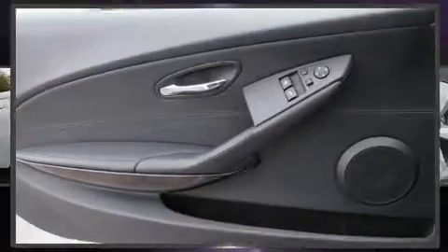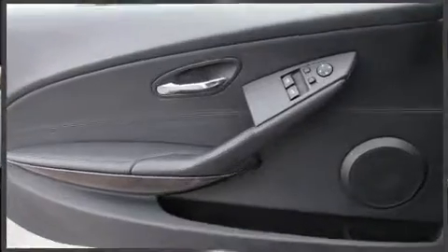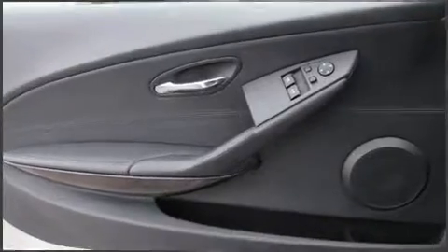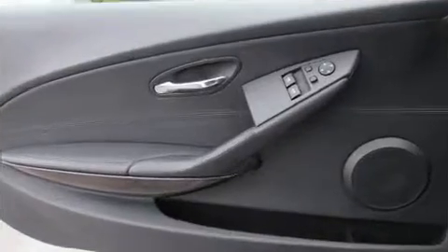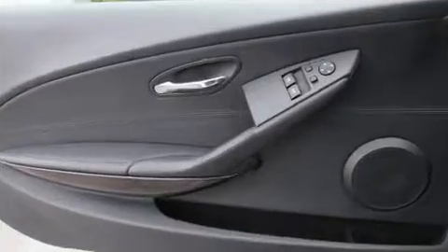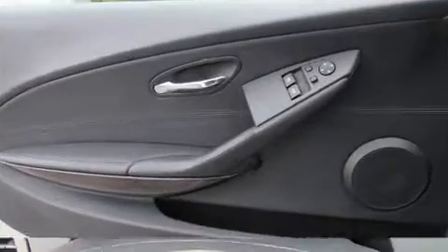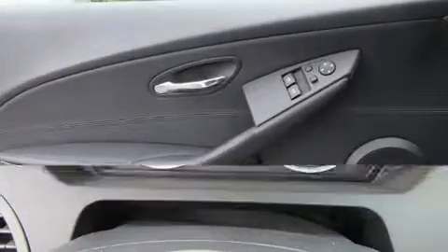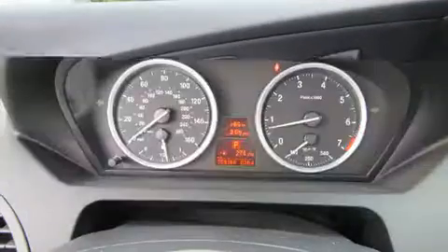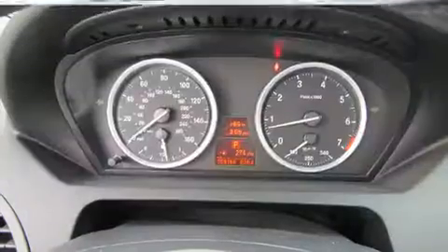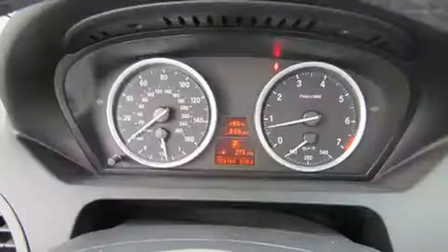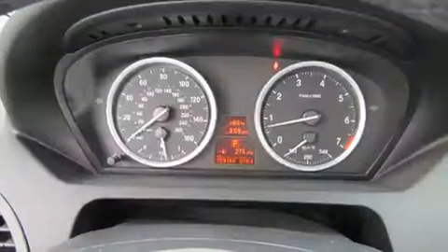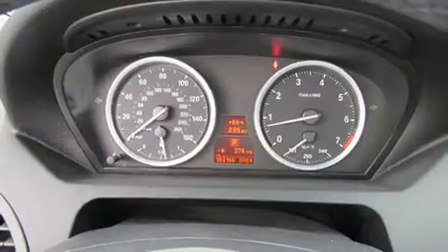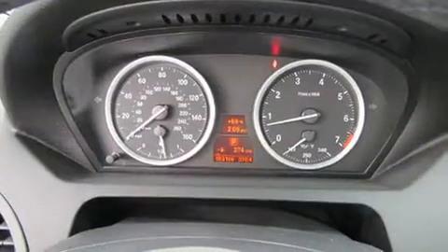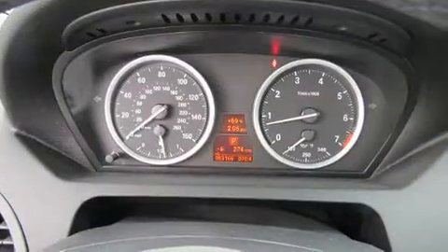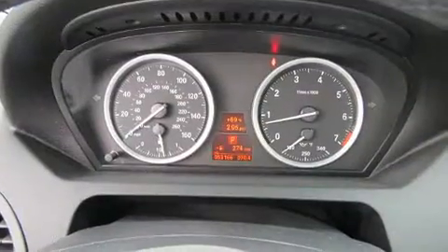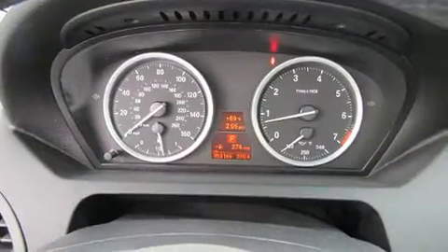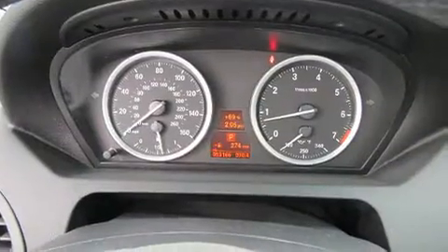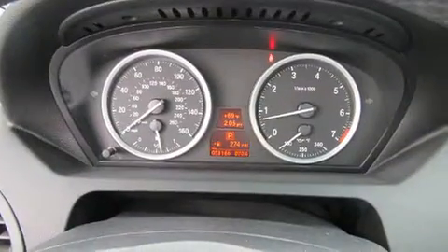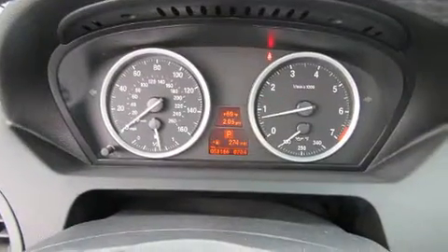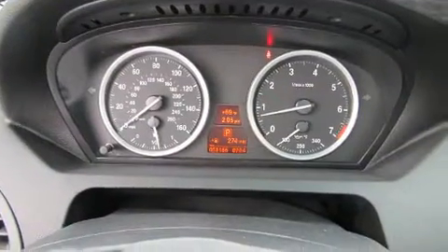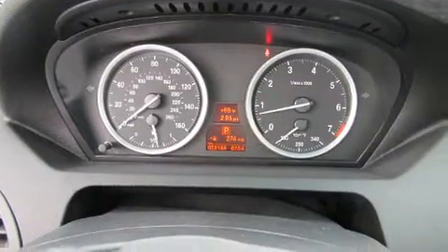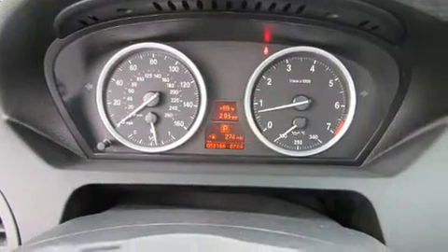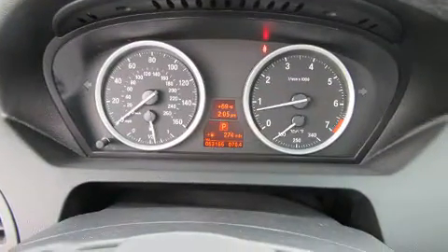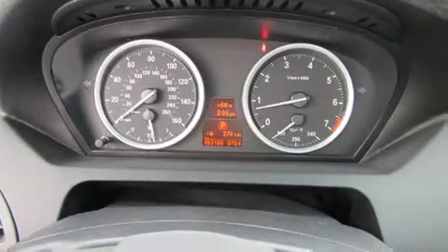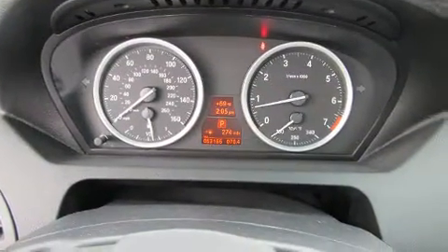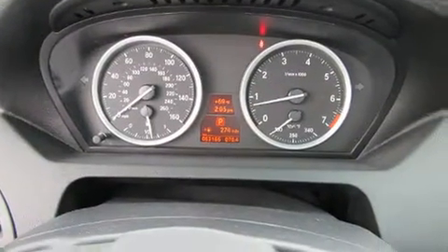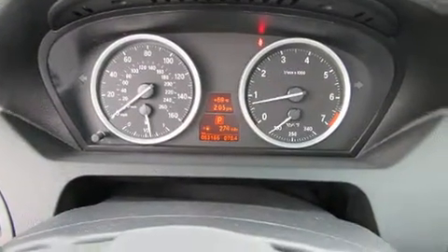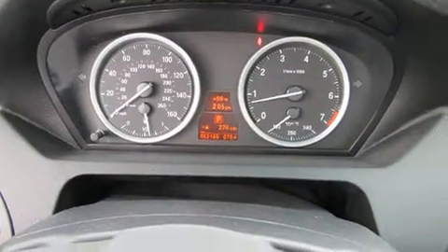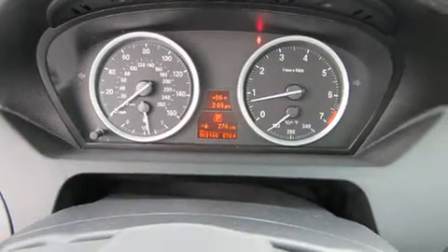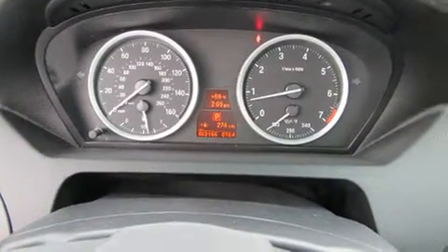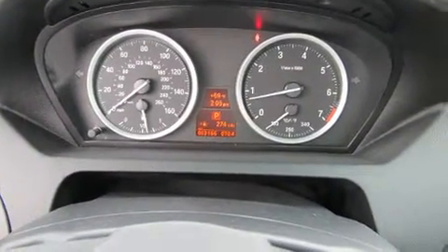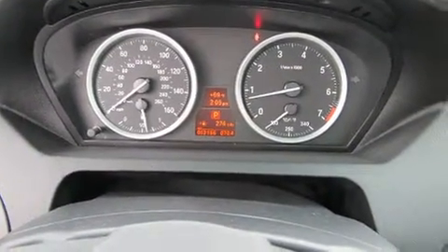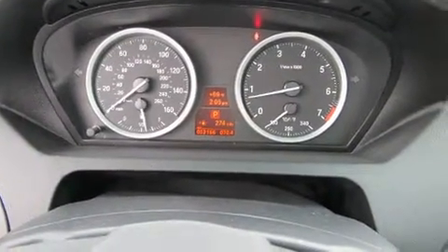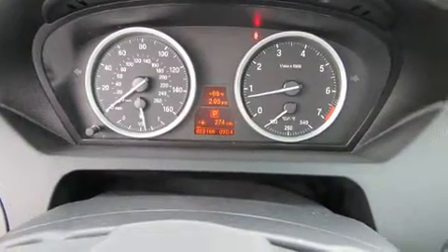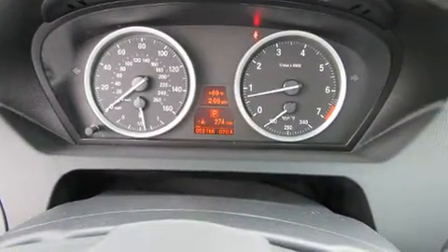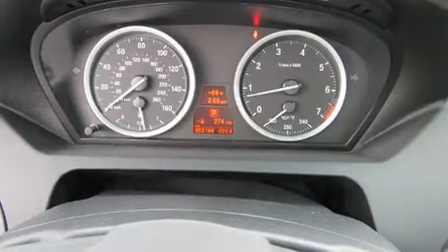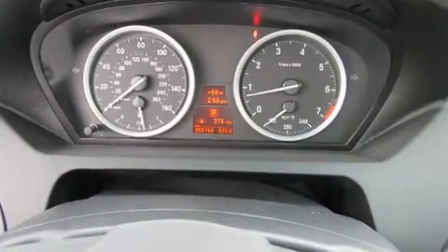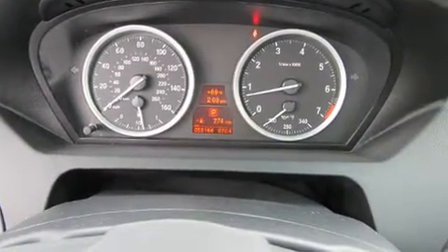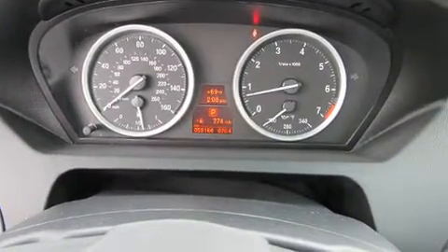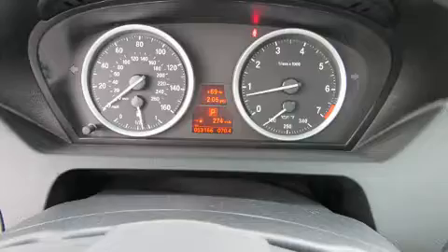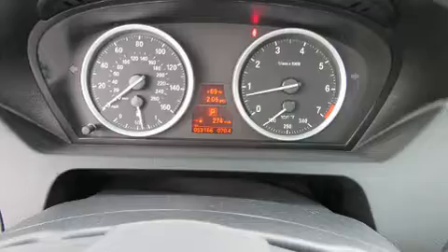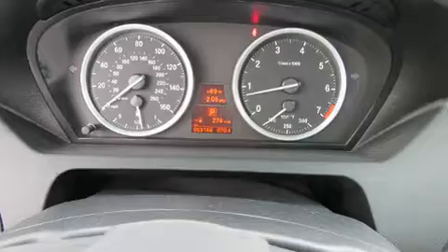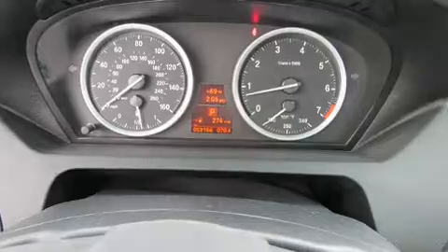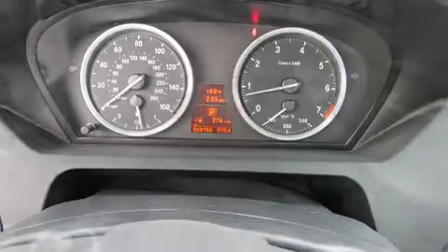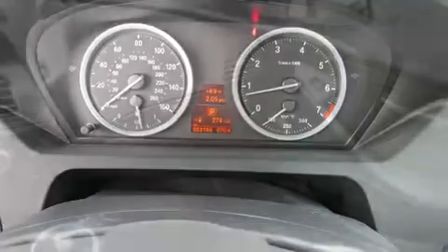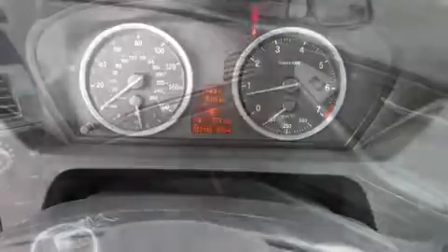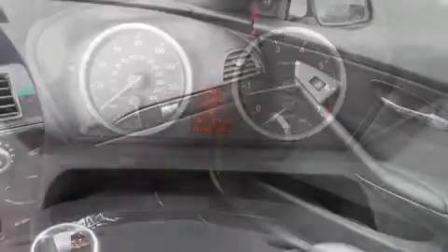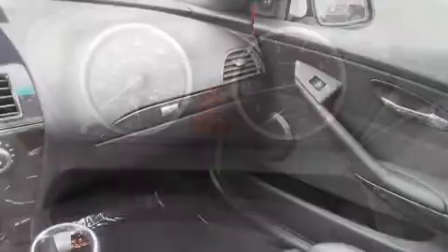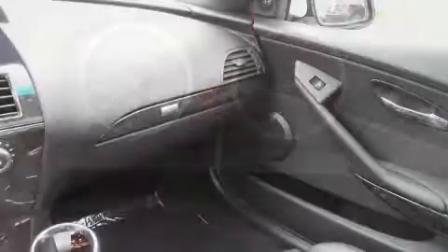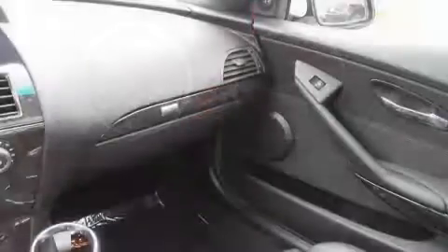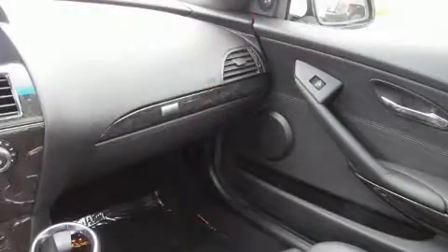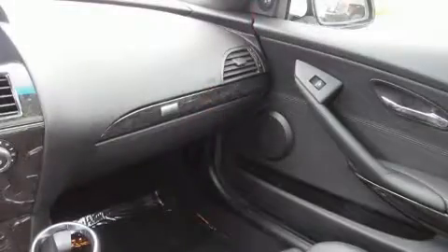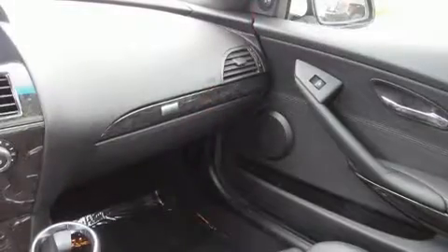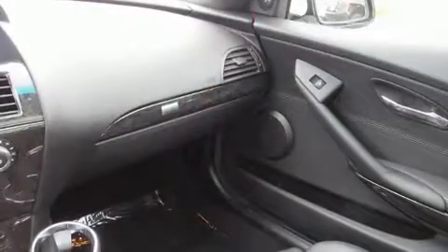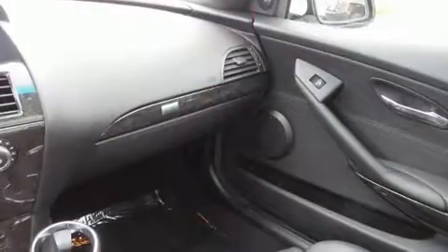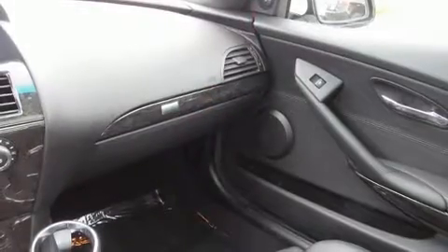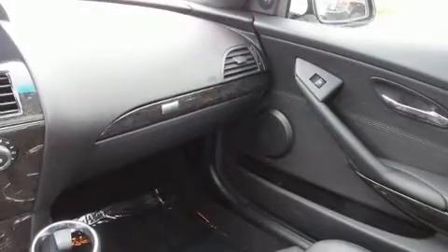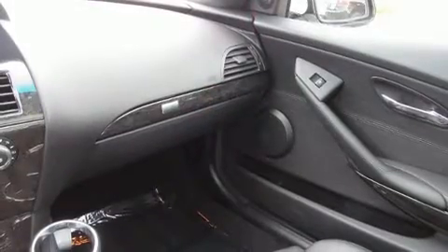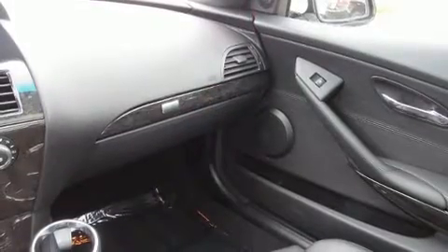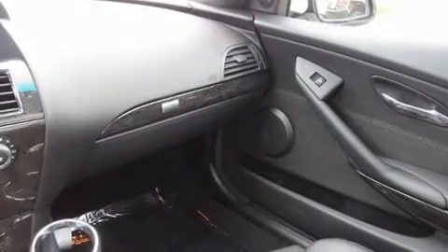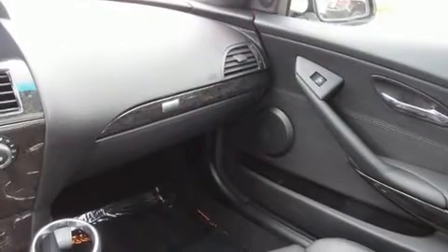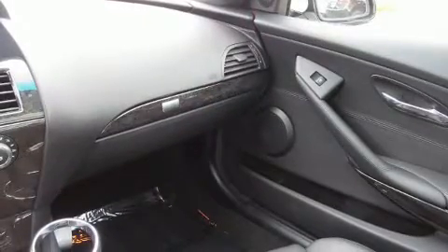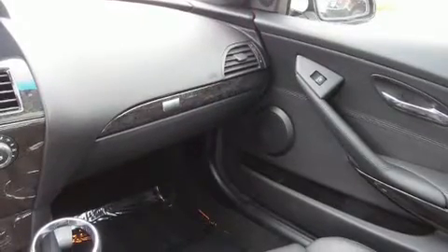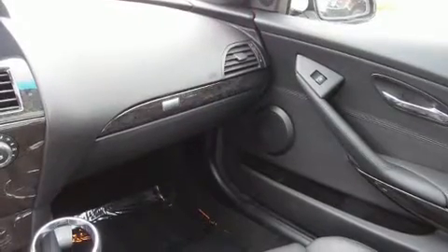The following features are included: leather upholstery, automatic dimming door mirrors, rain-sensing wipers, and seat memory.